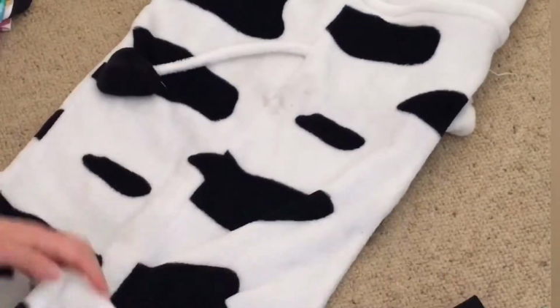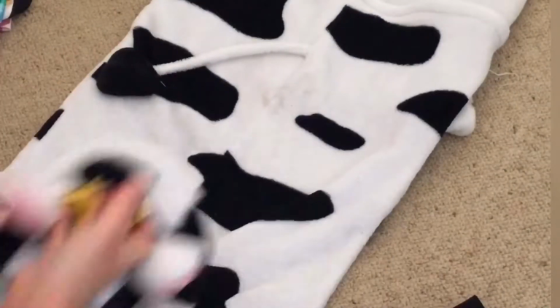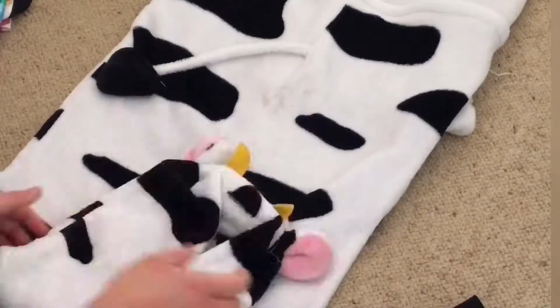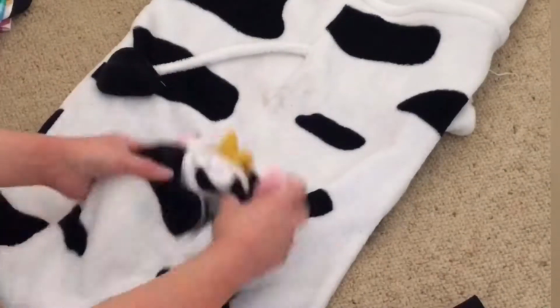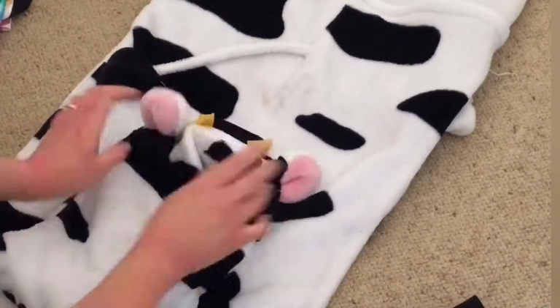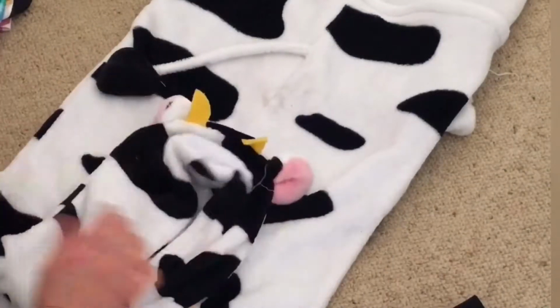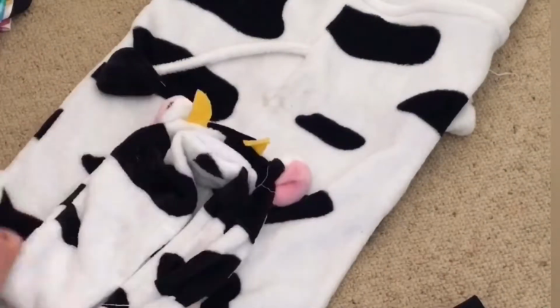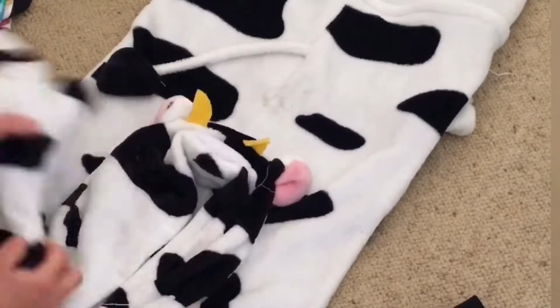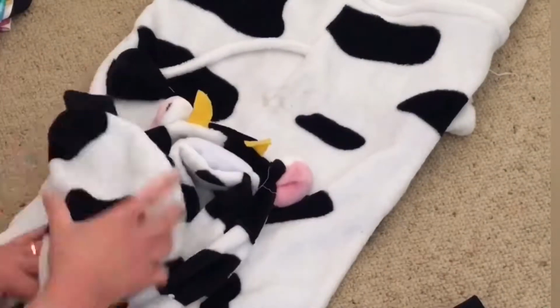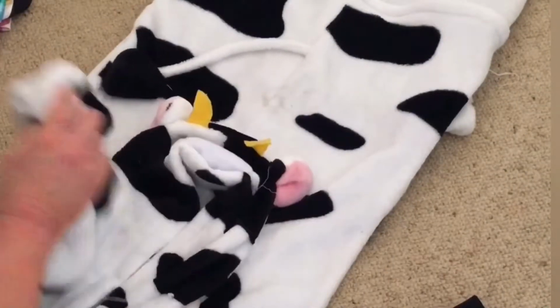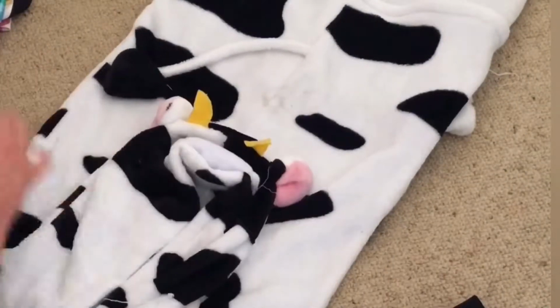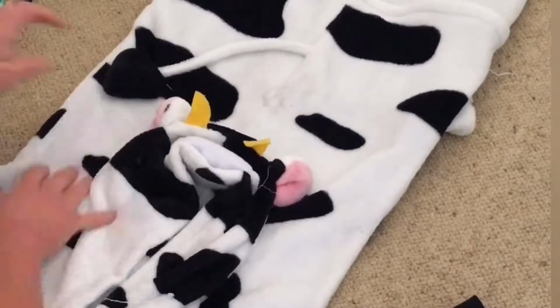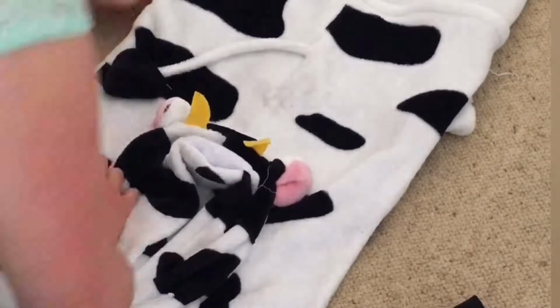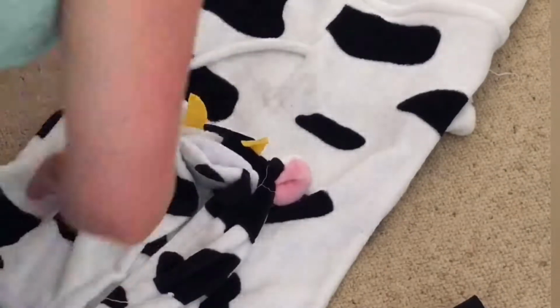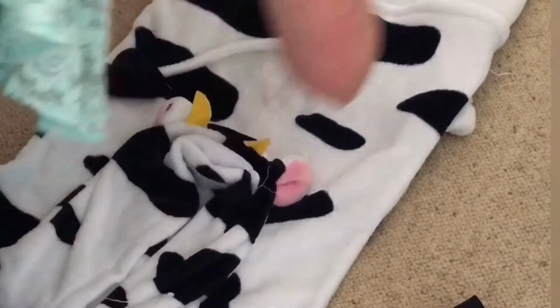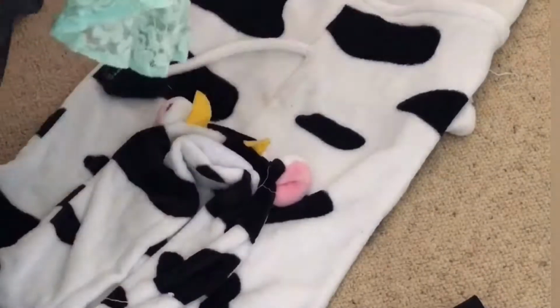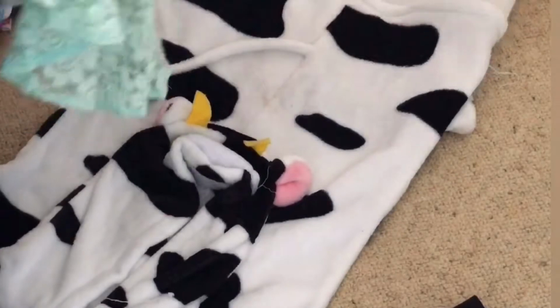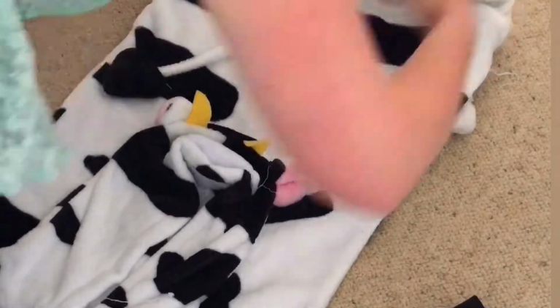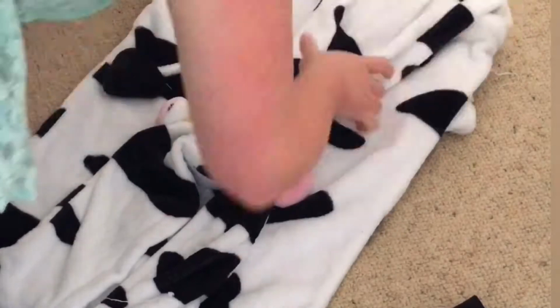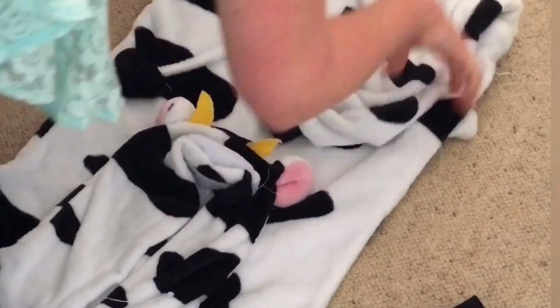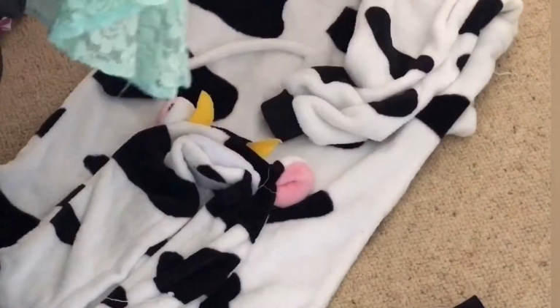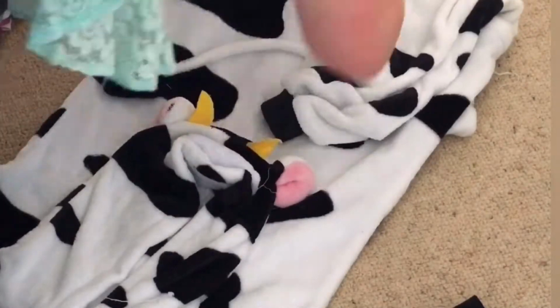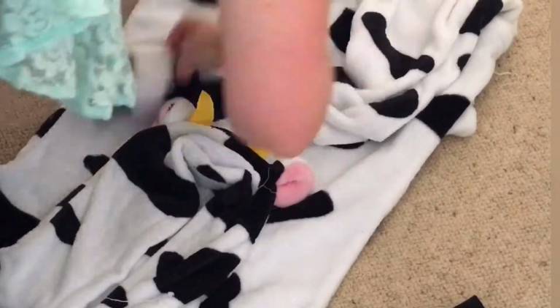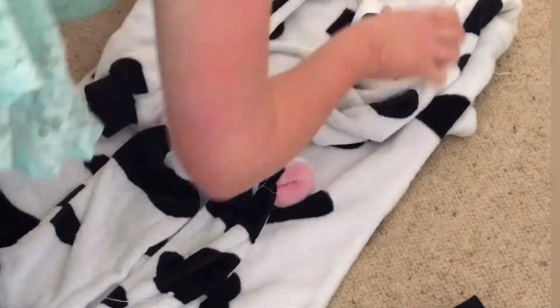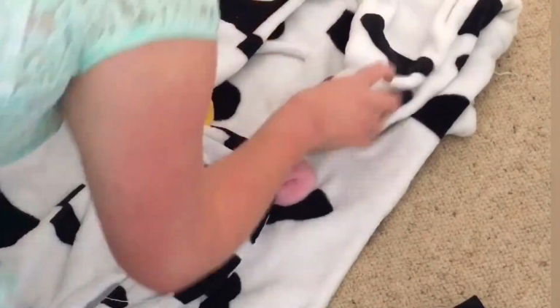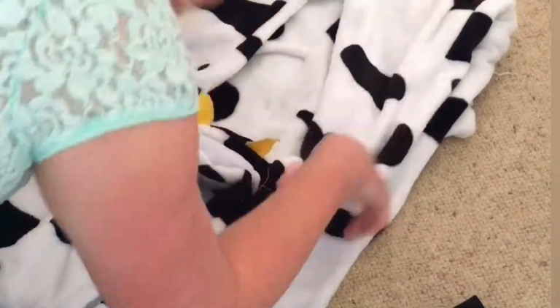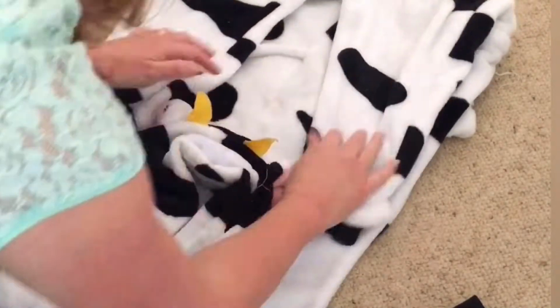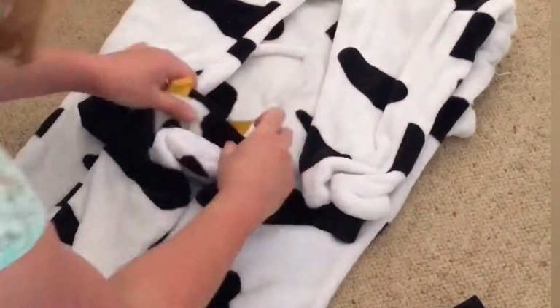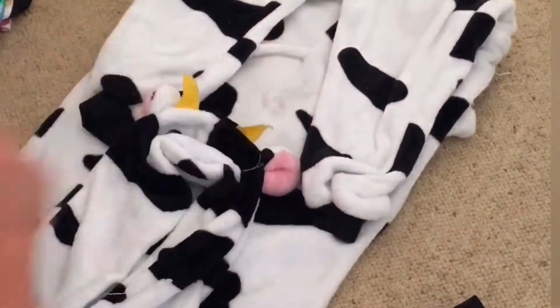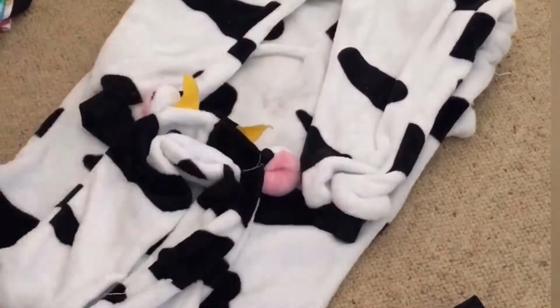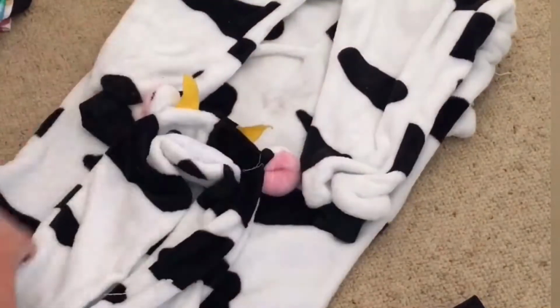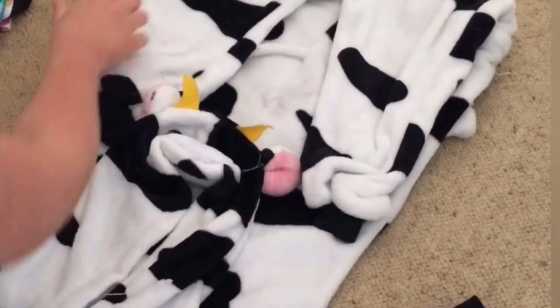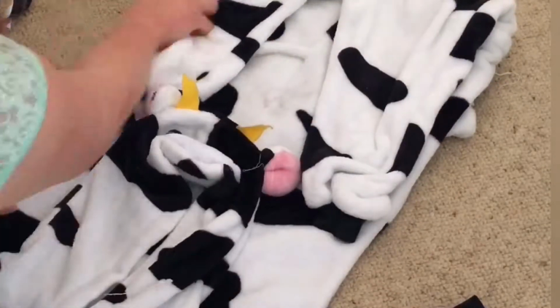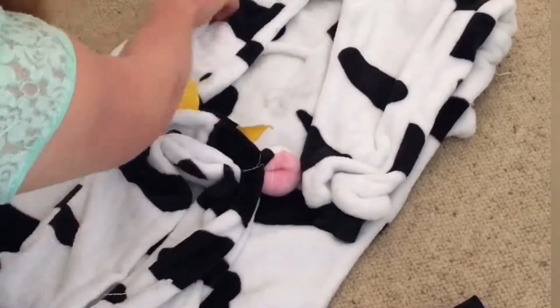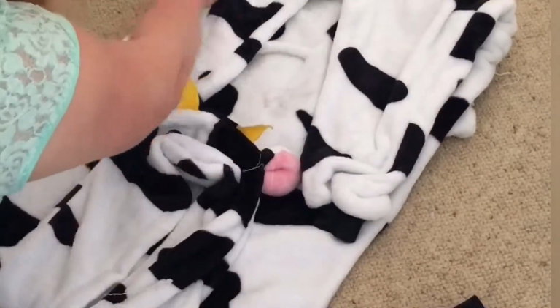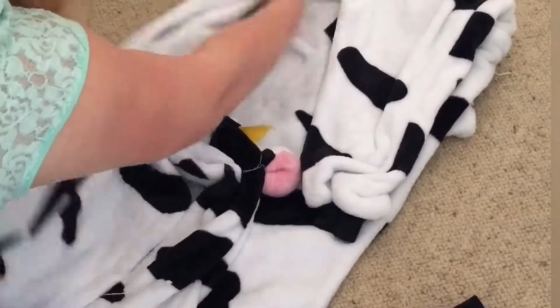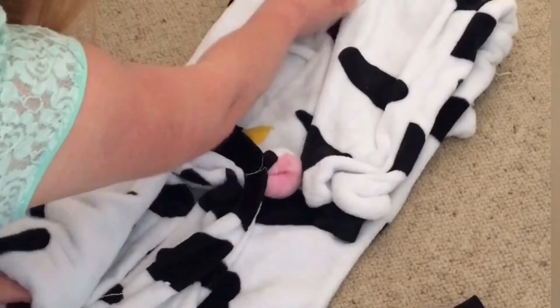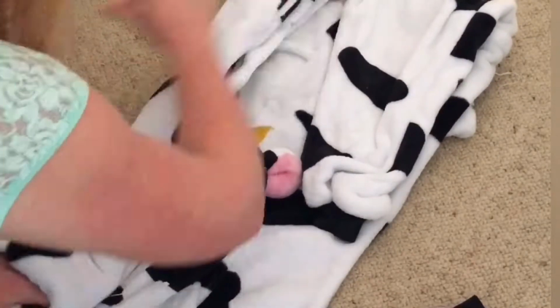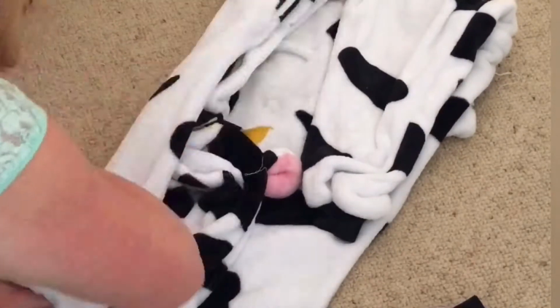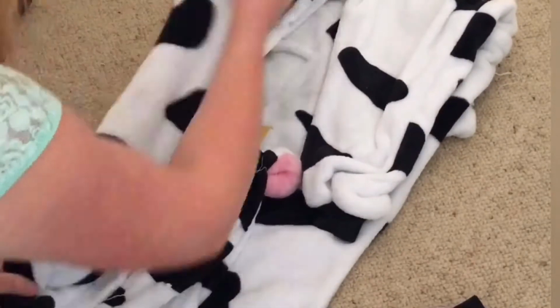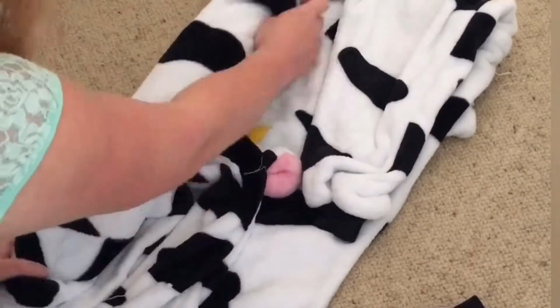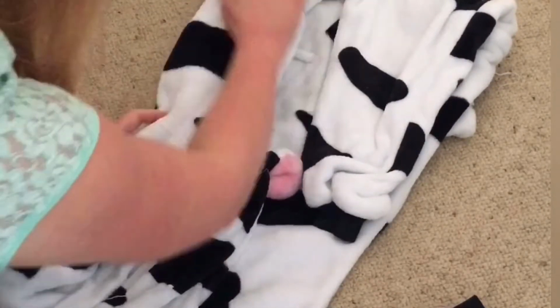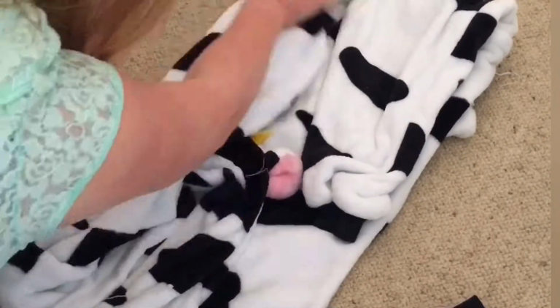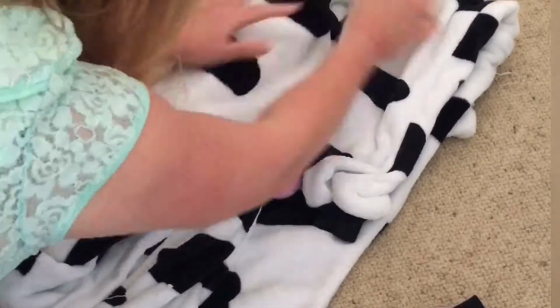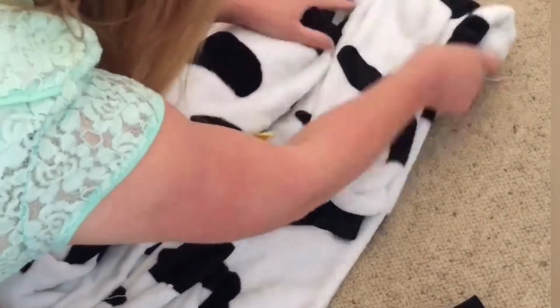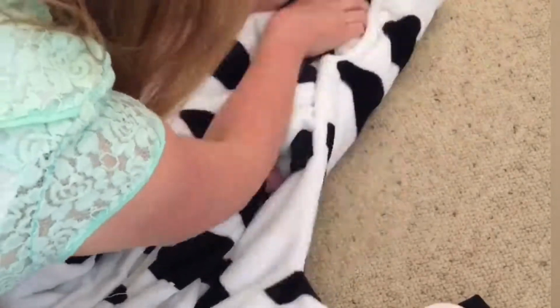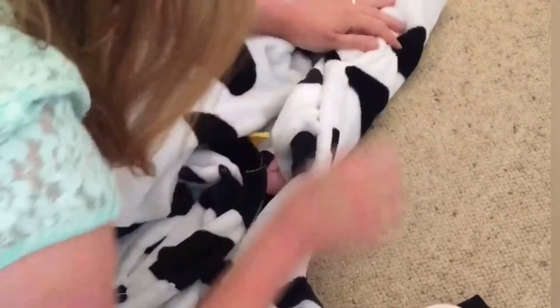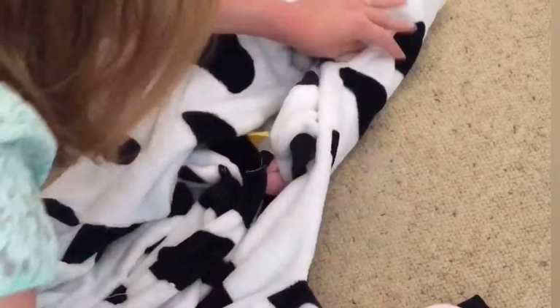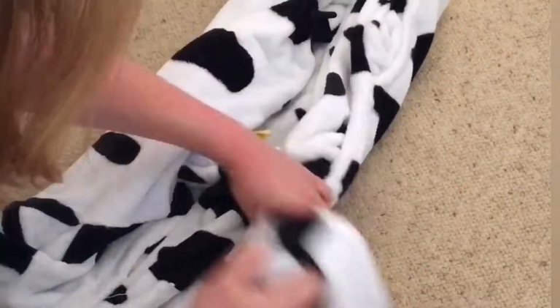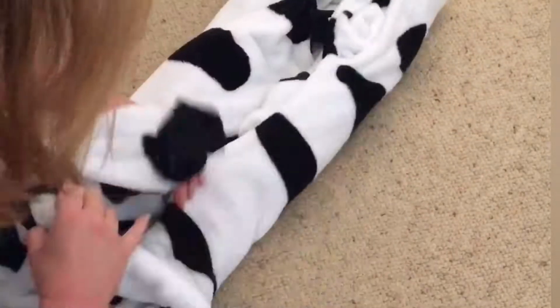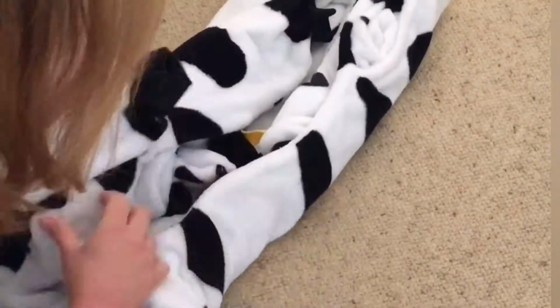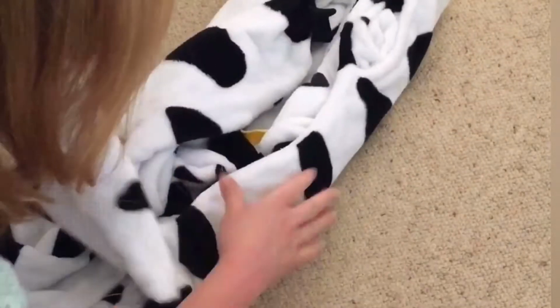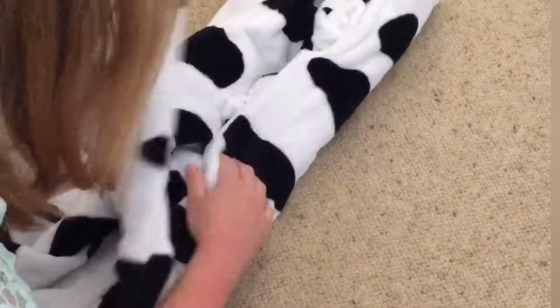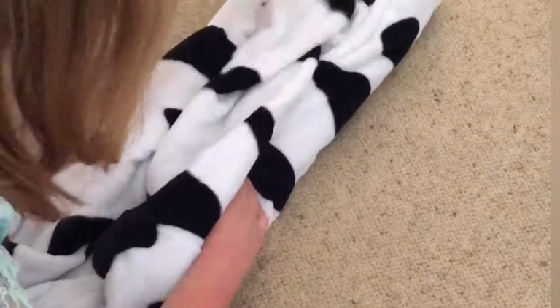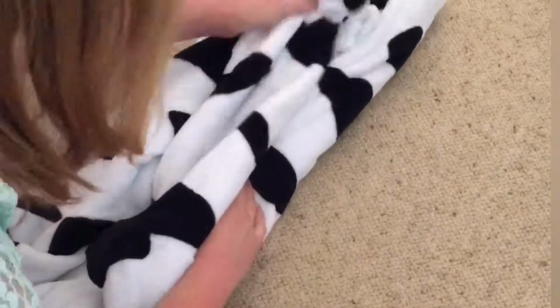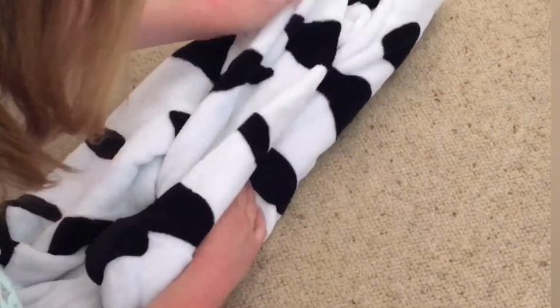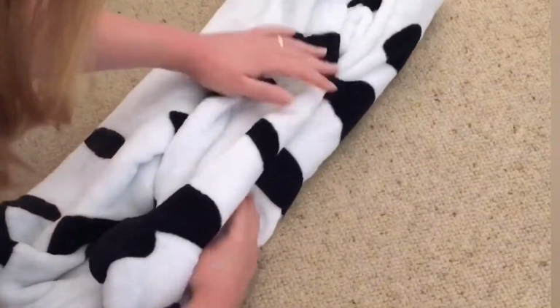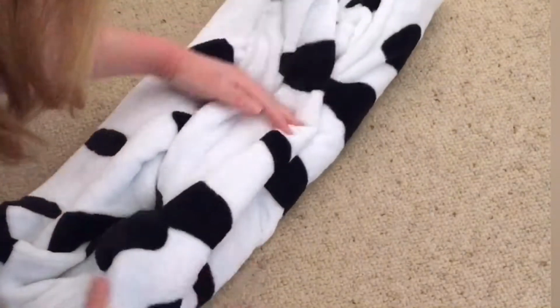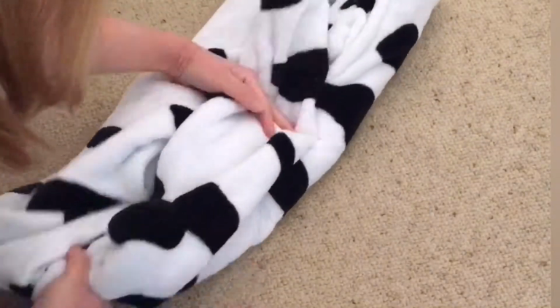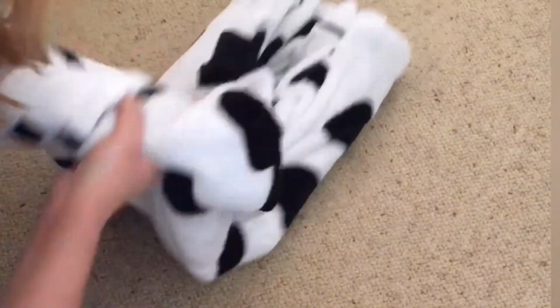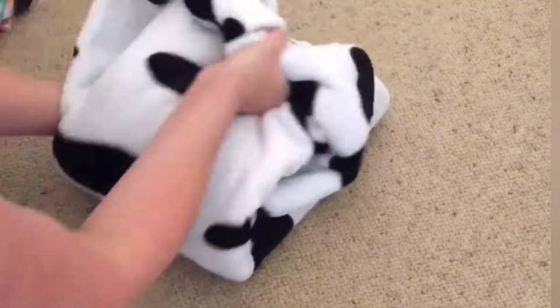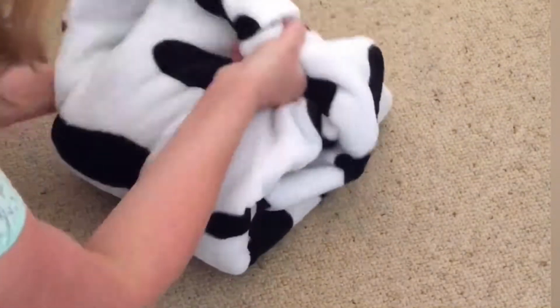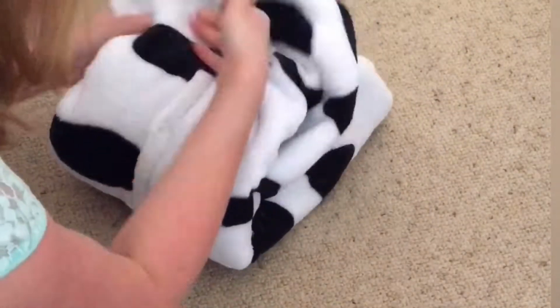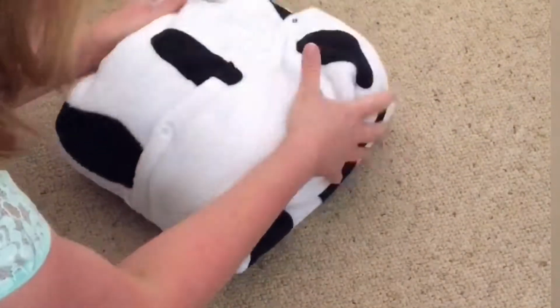Onesies — animal onesies — oh, I finally learned how to fold them! So if you want a separate tutorial on how to do that, then let me know.